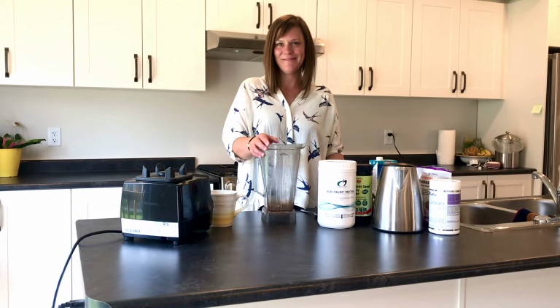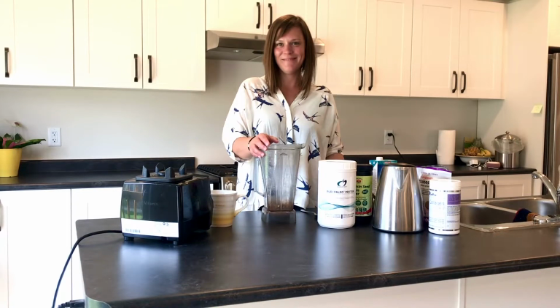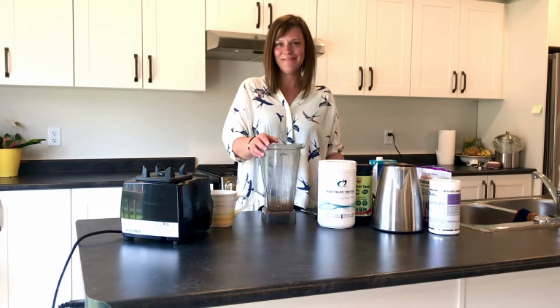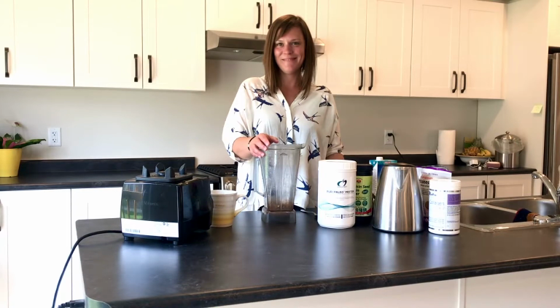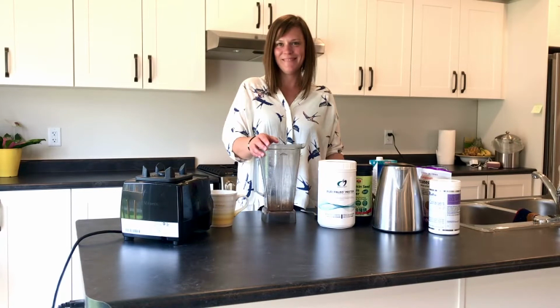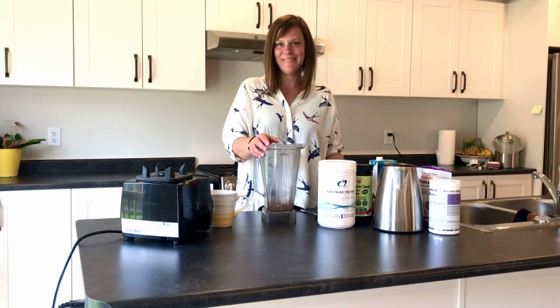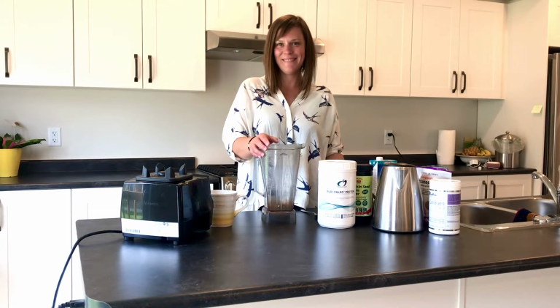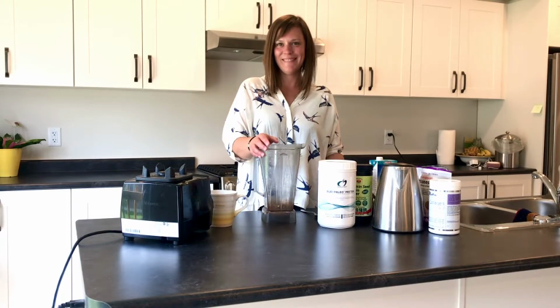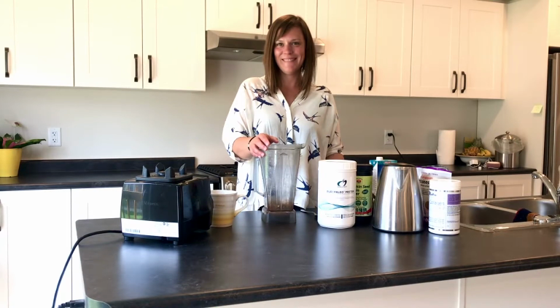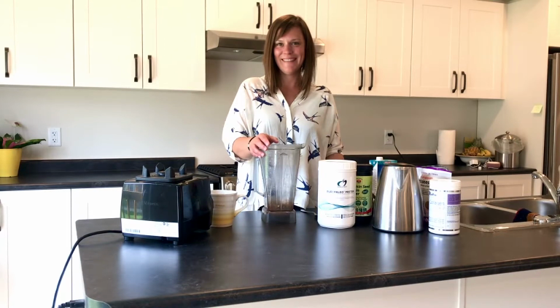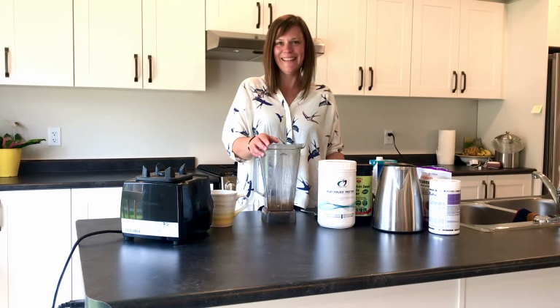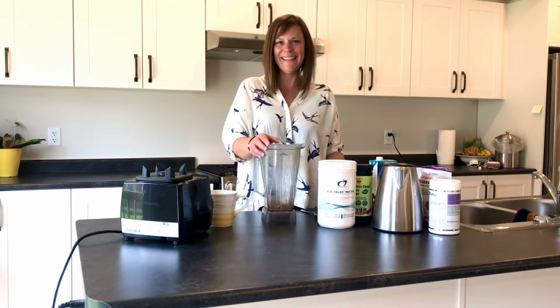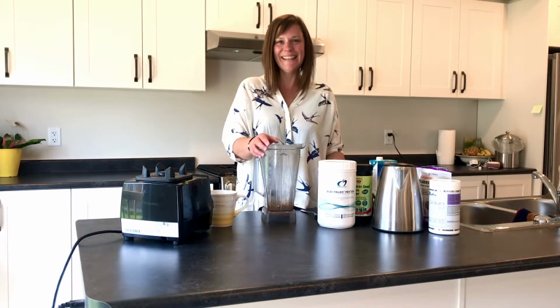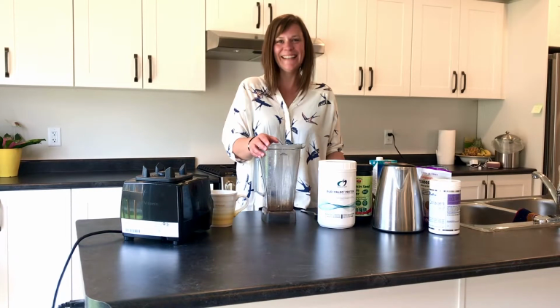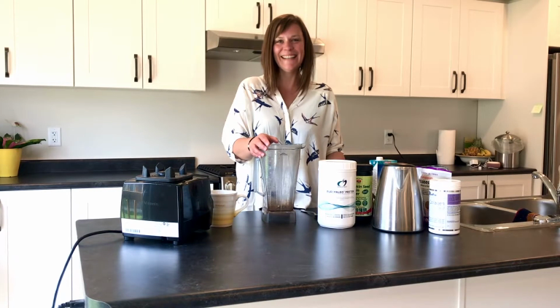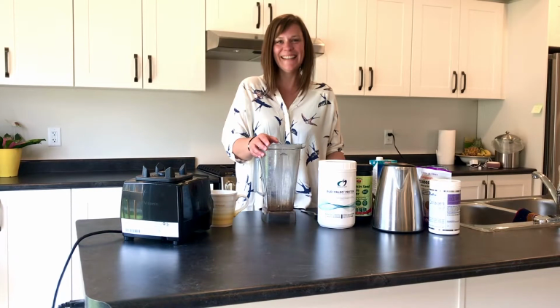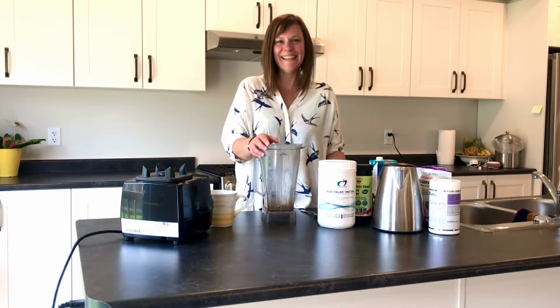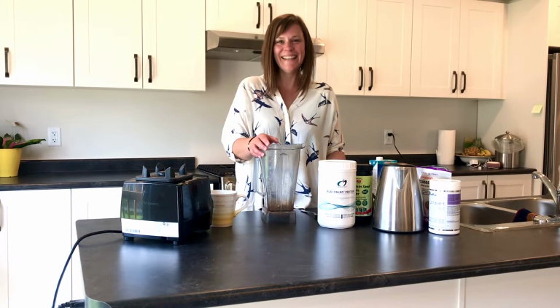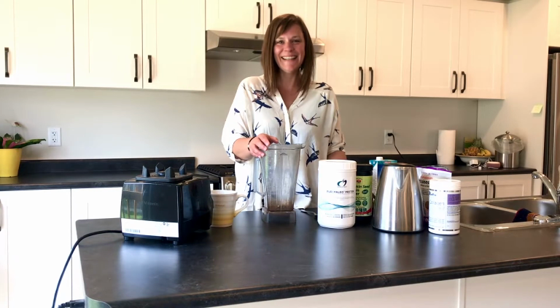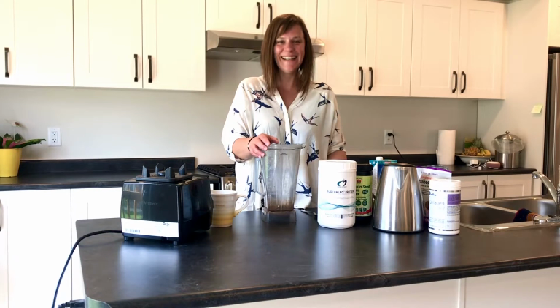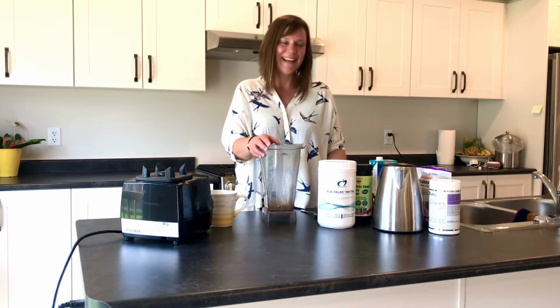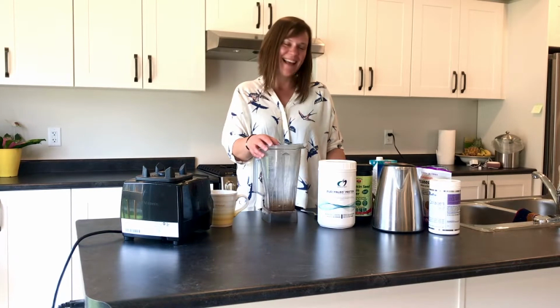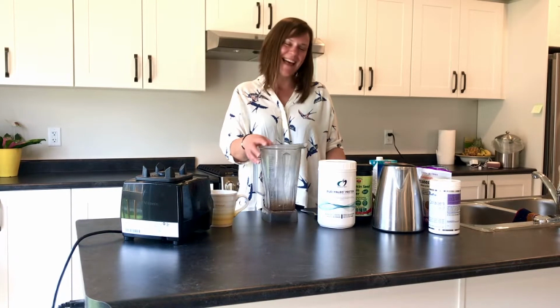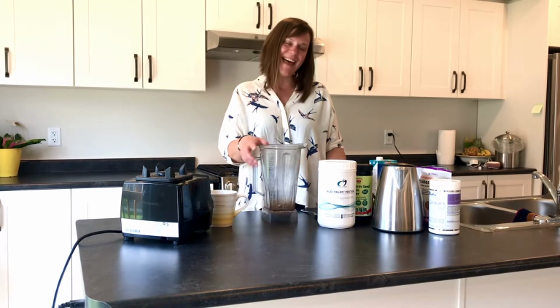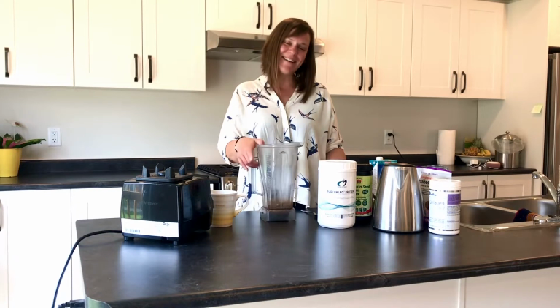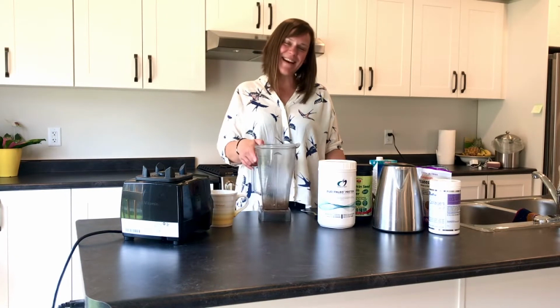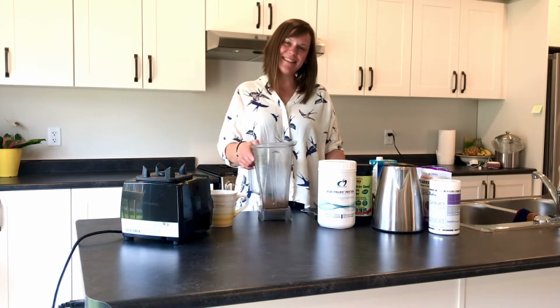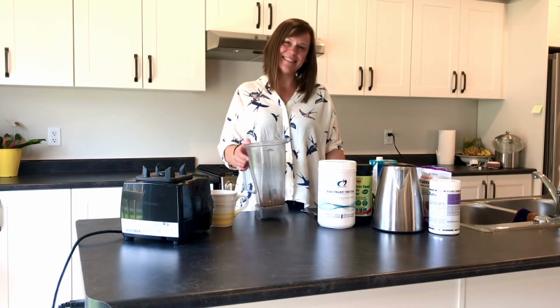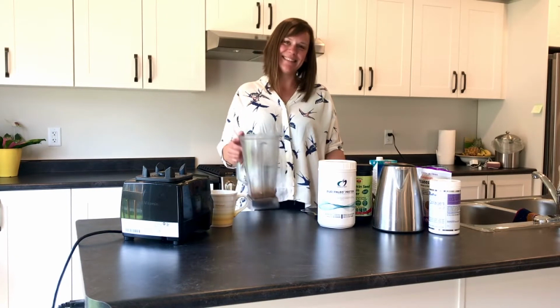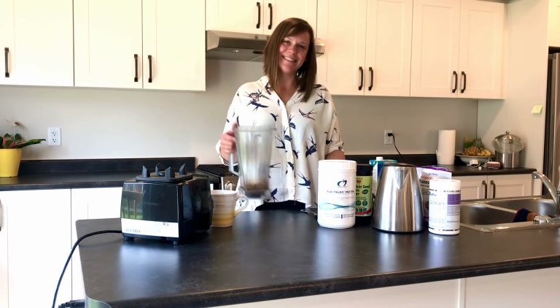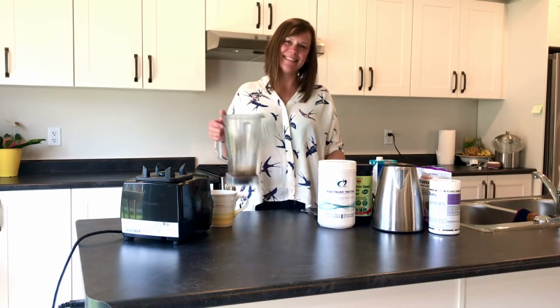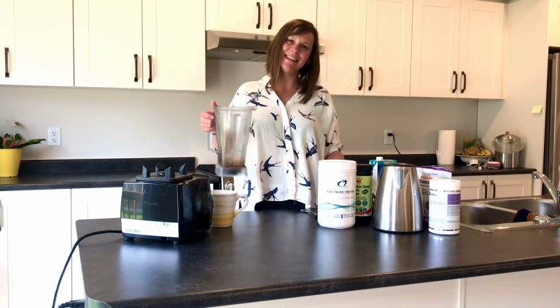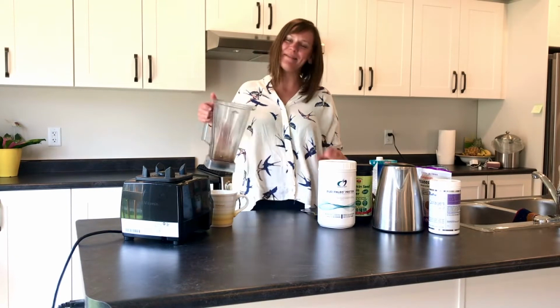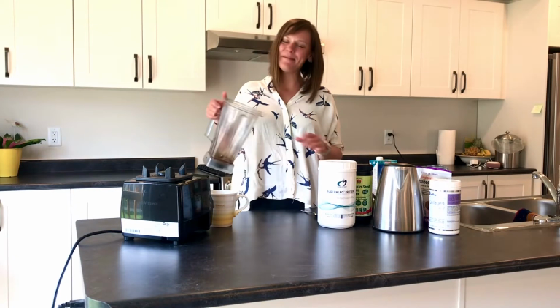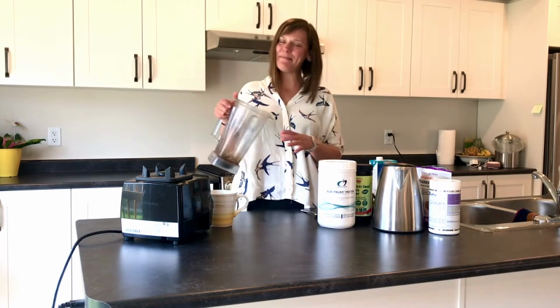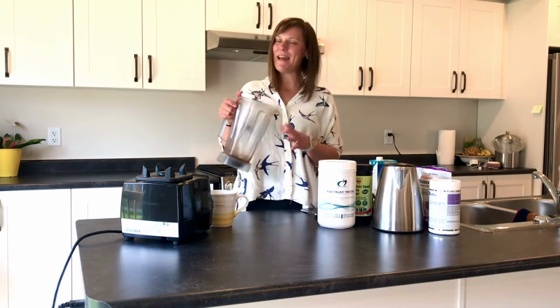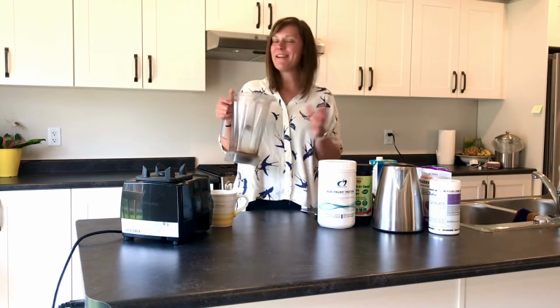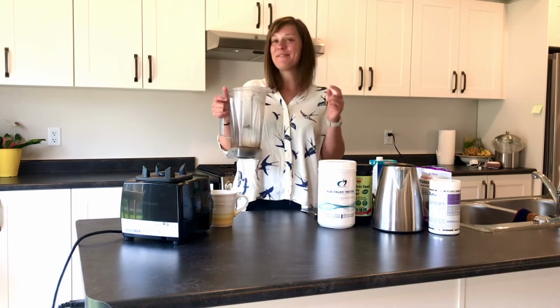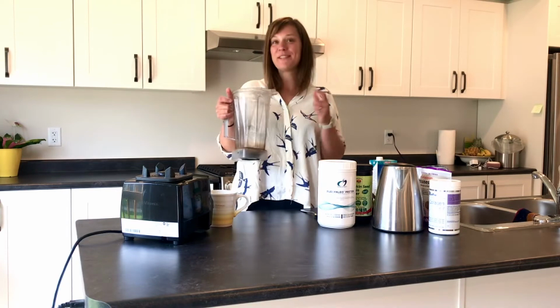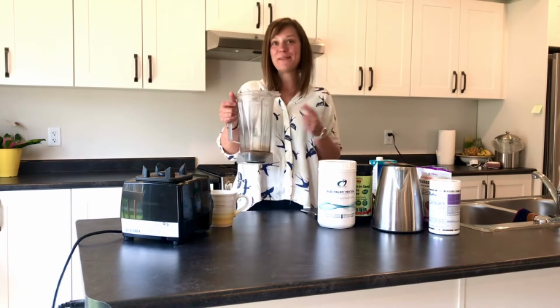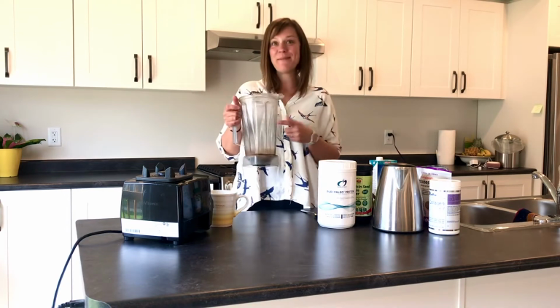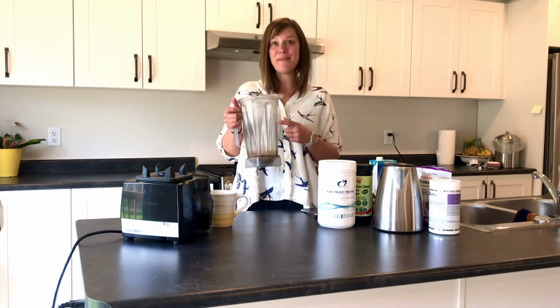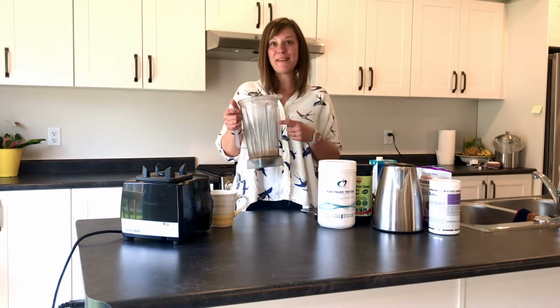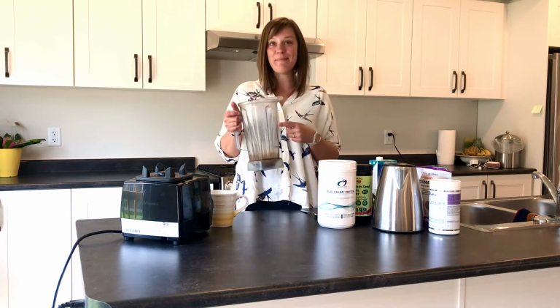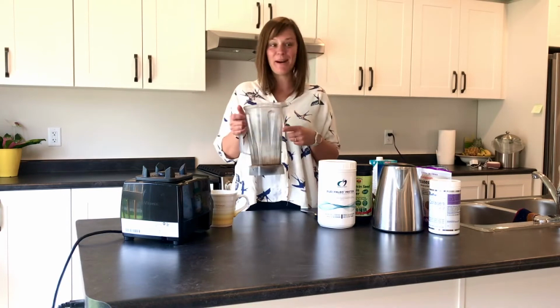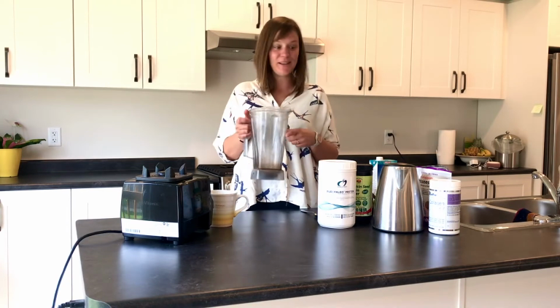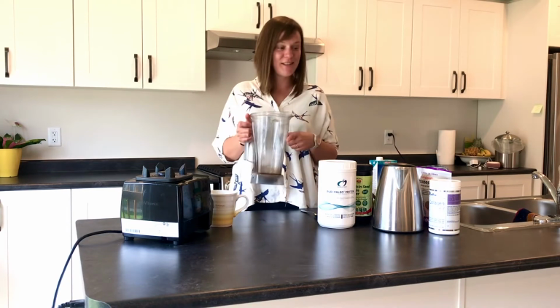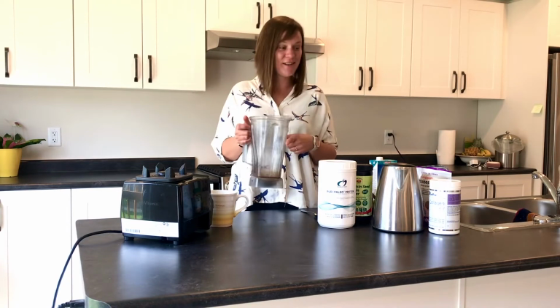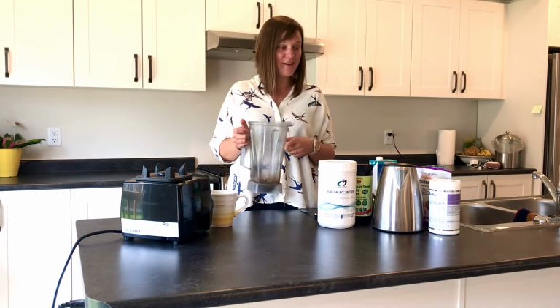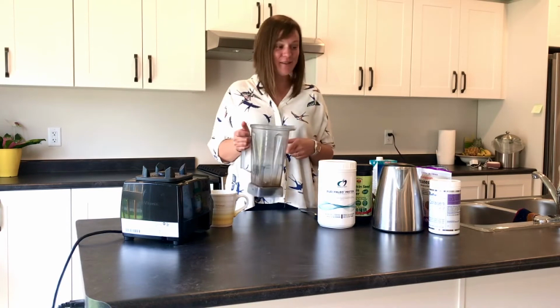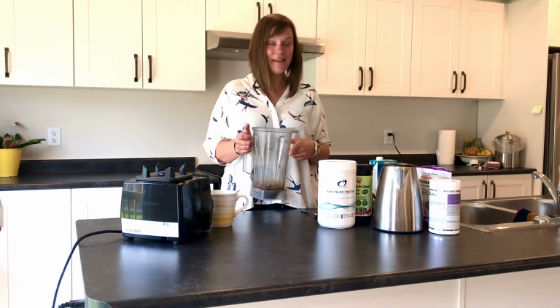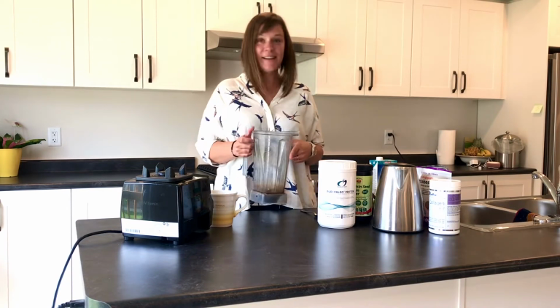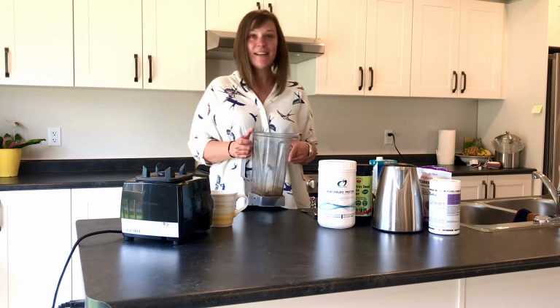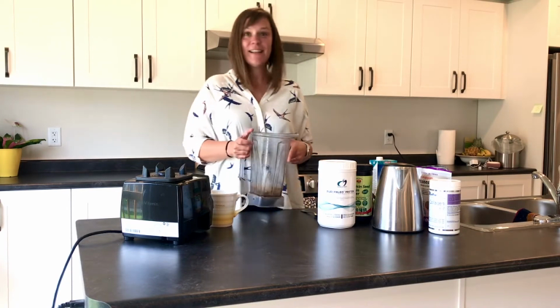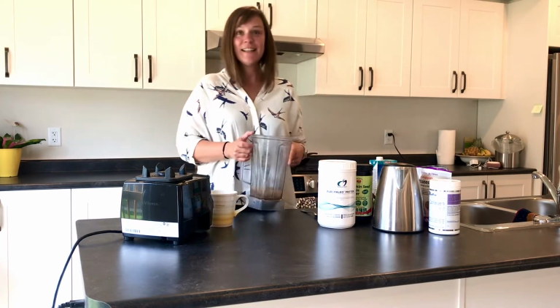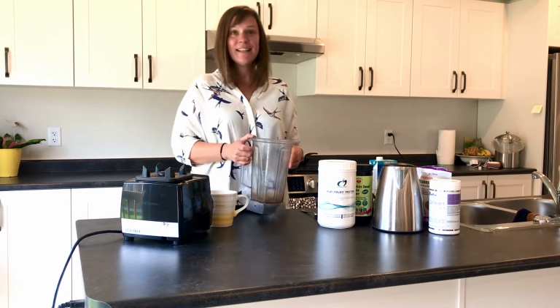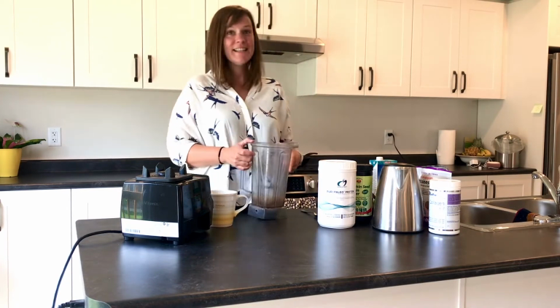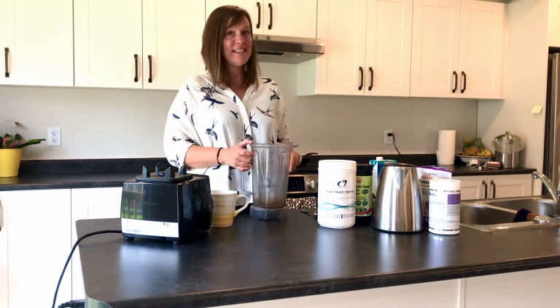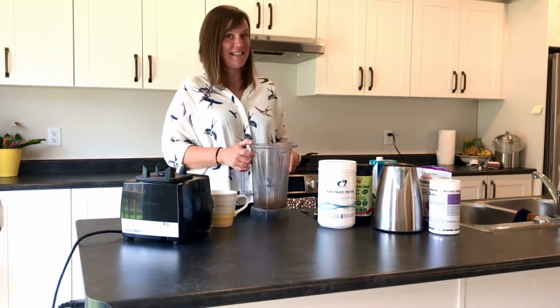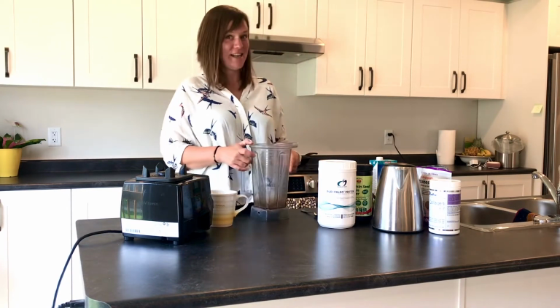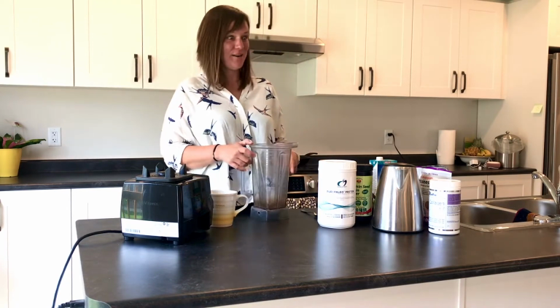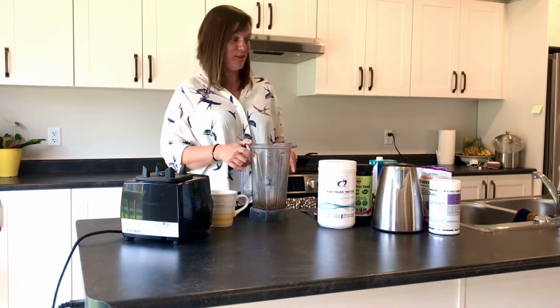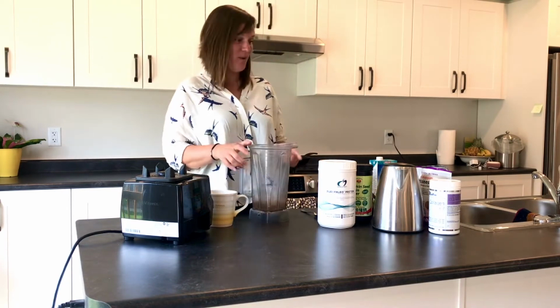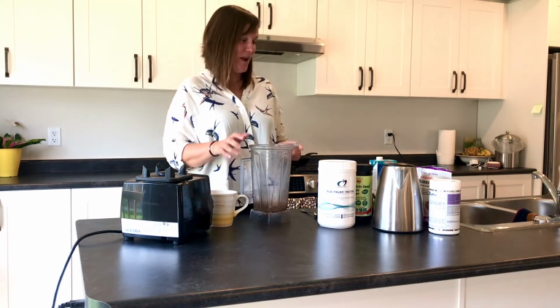Hi Sarah, it's your turn! Smoothie time! We're back for smoothie part two, Sarah's way.